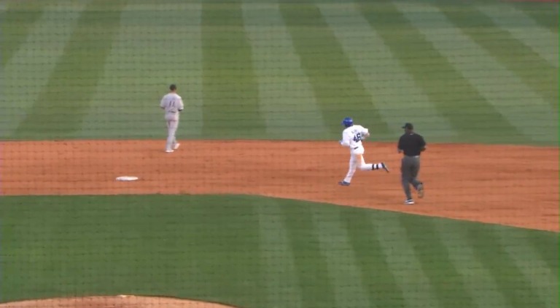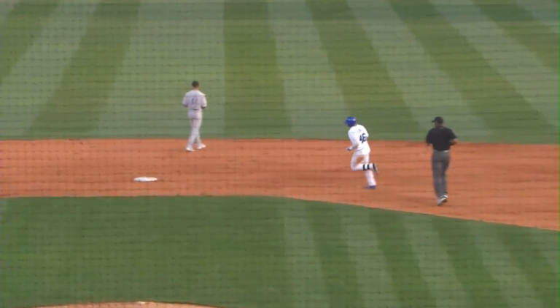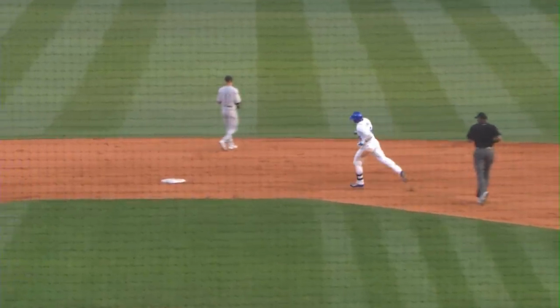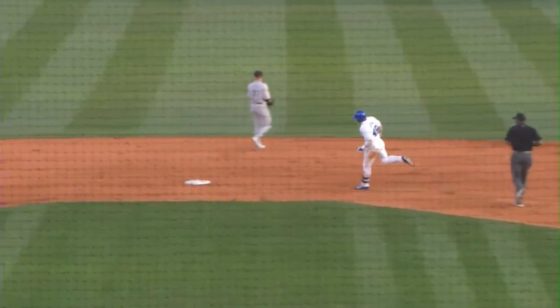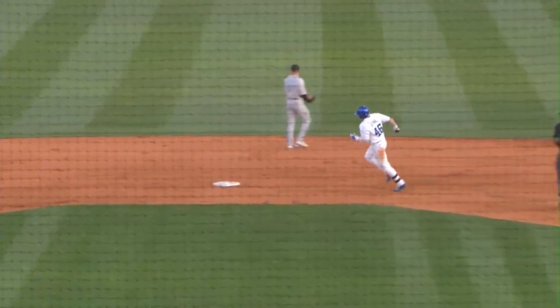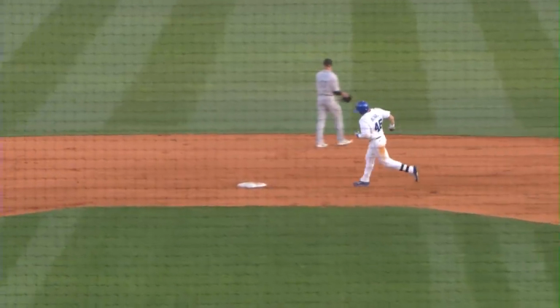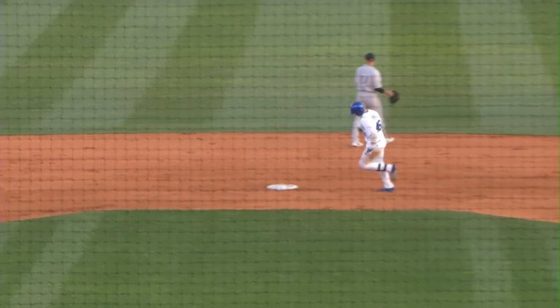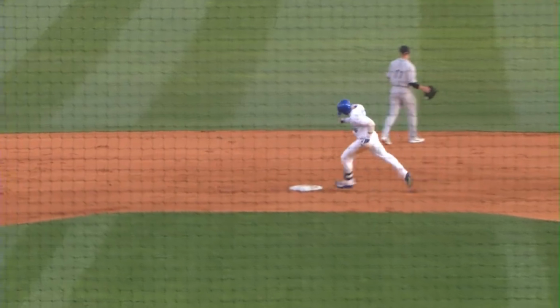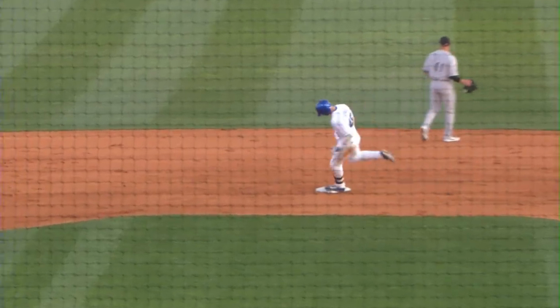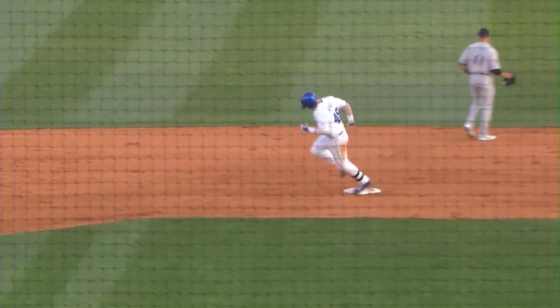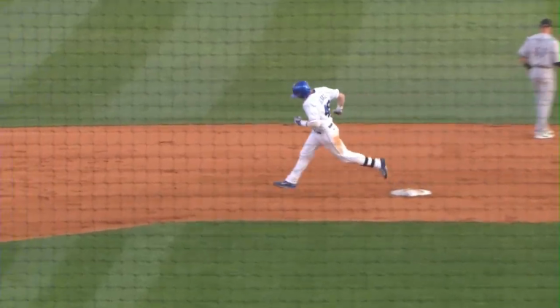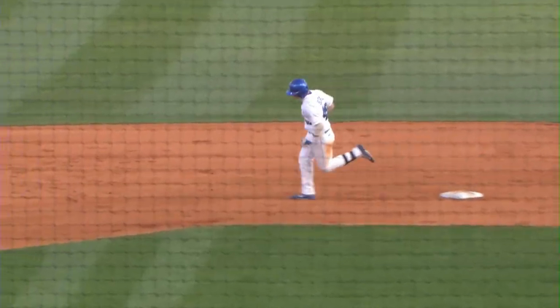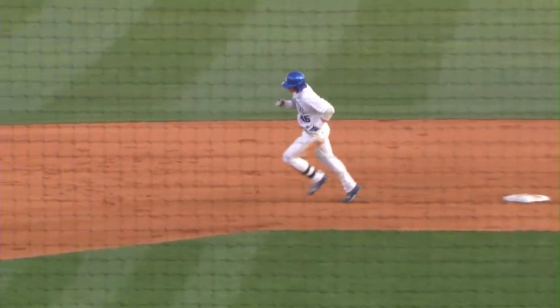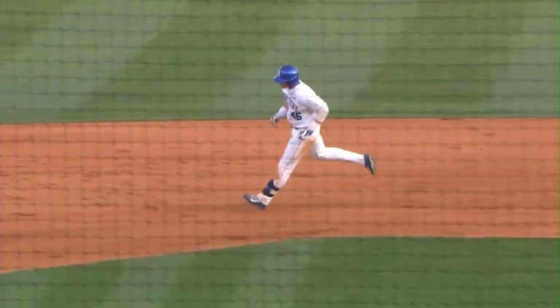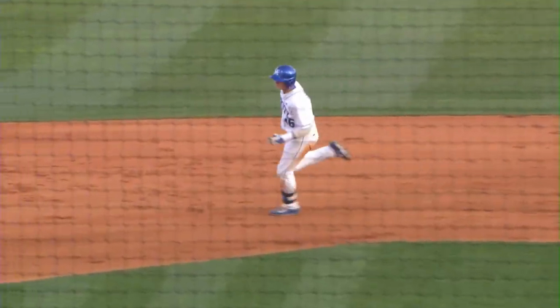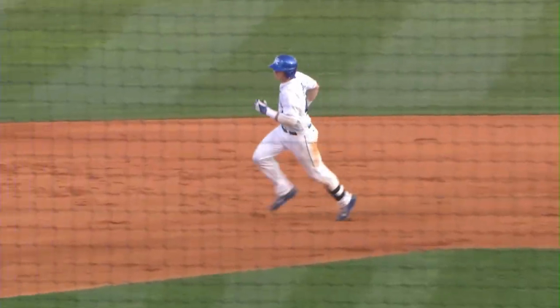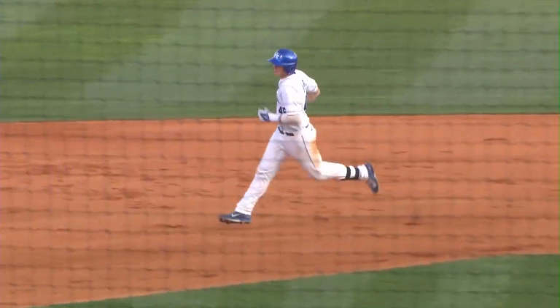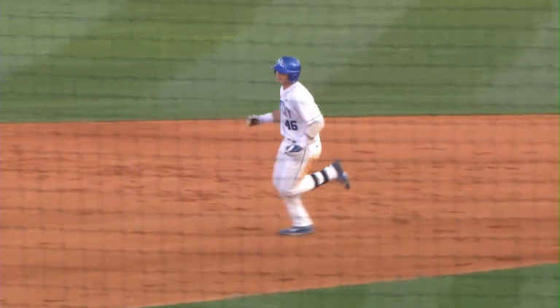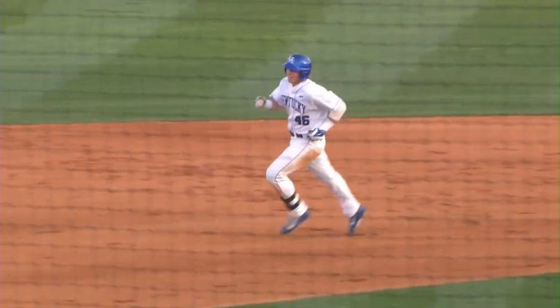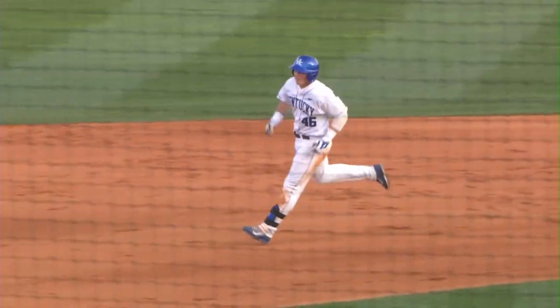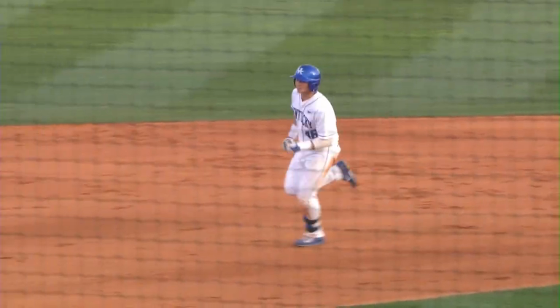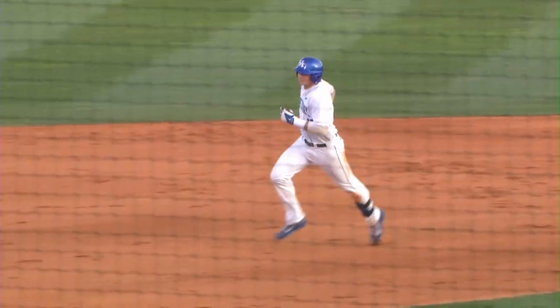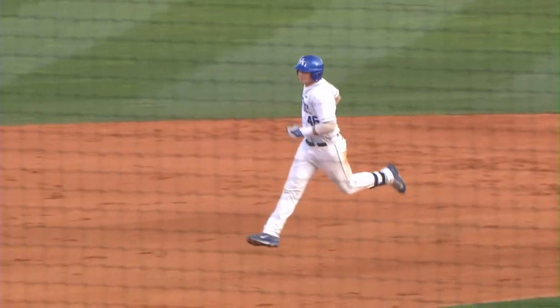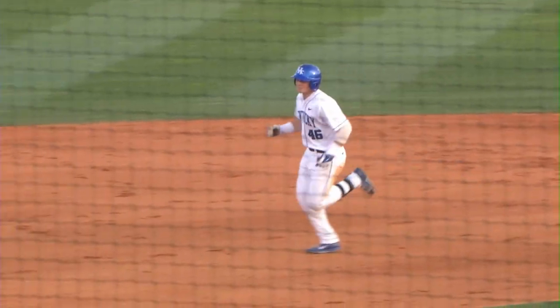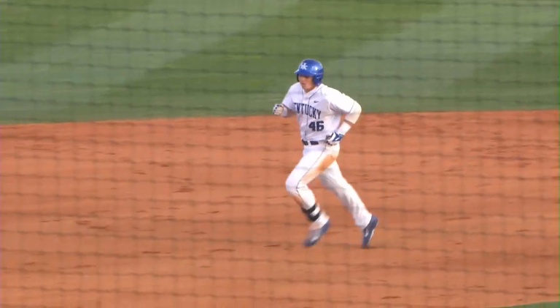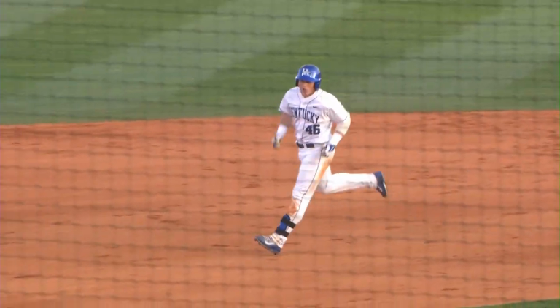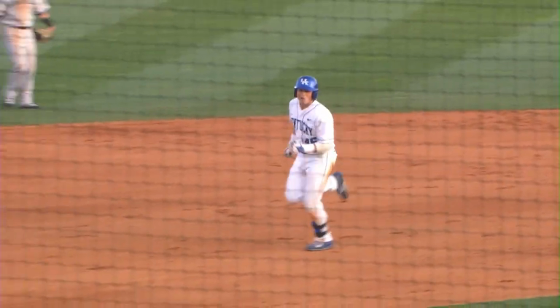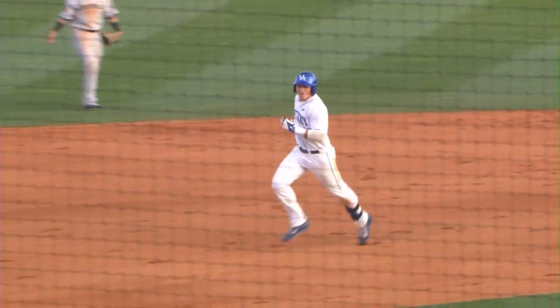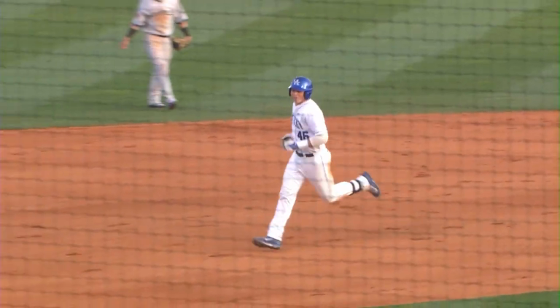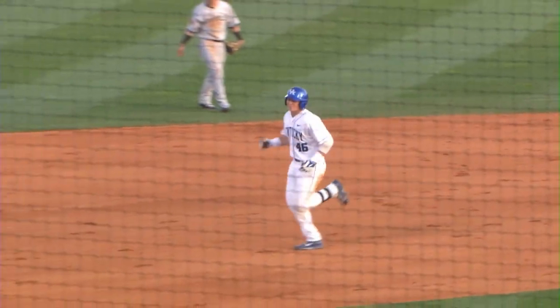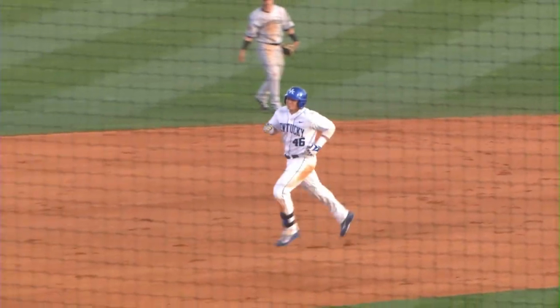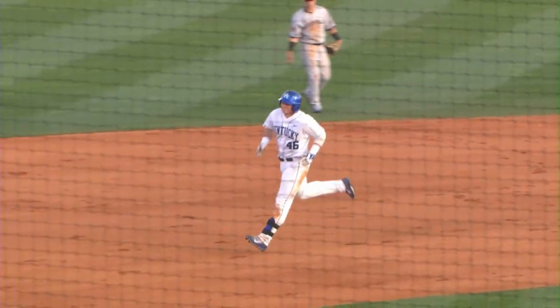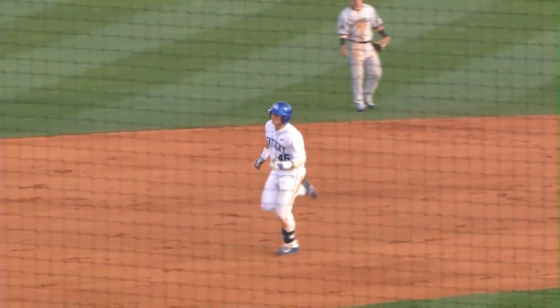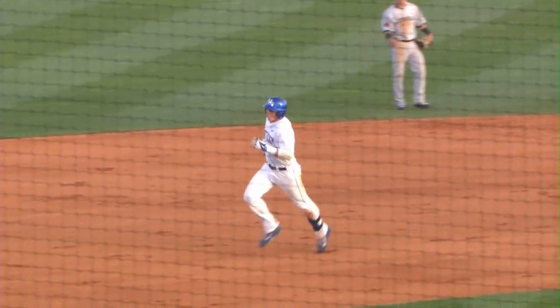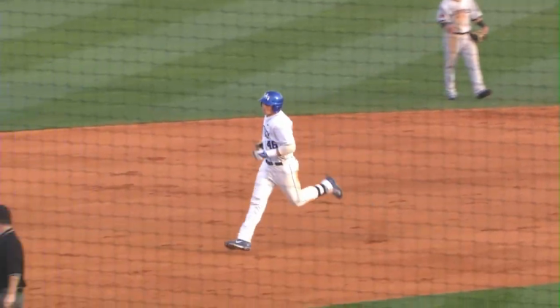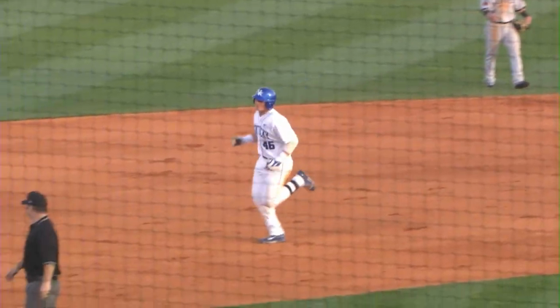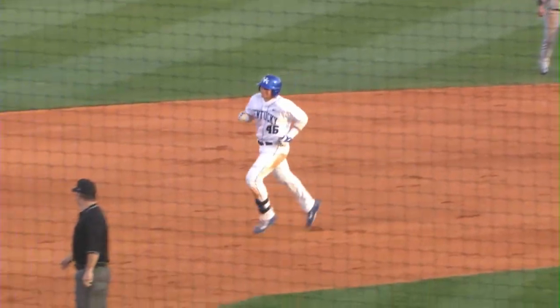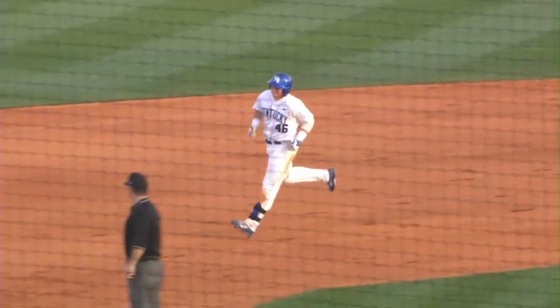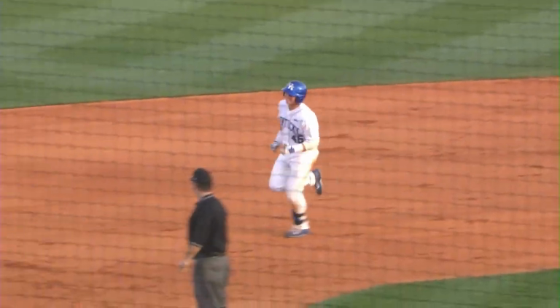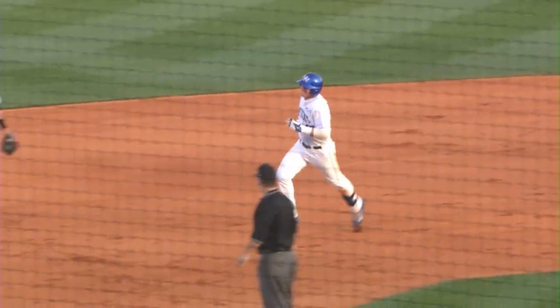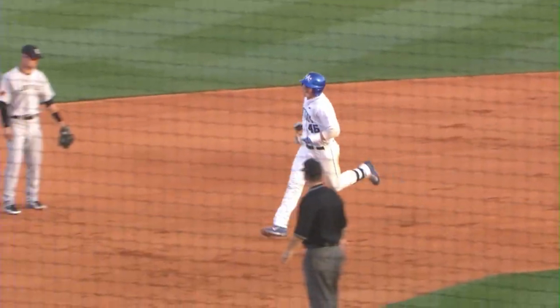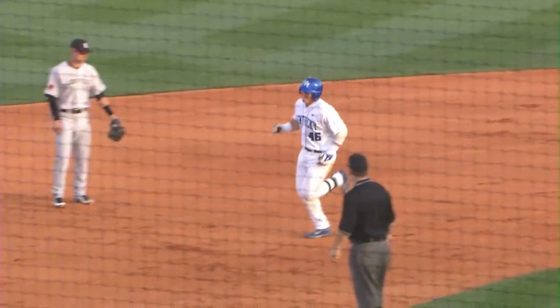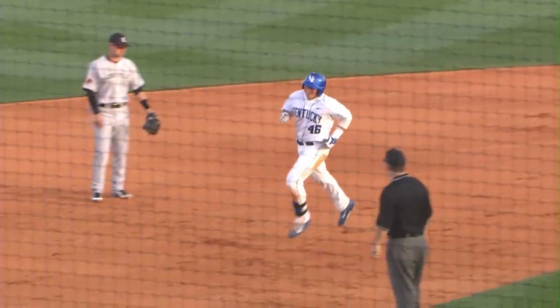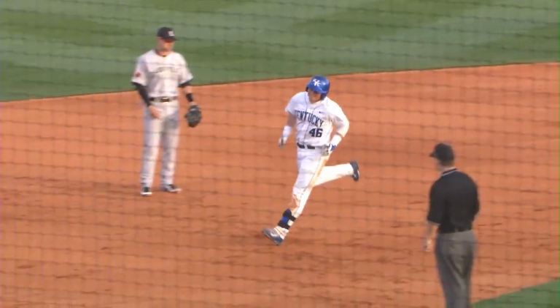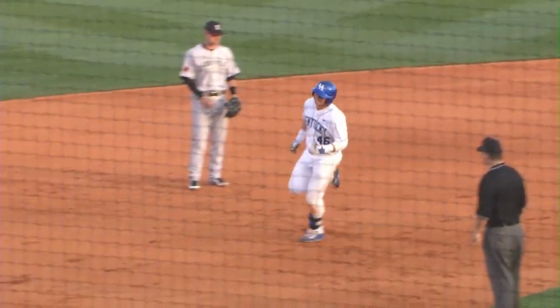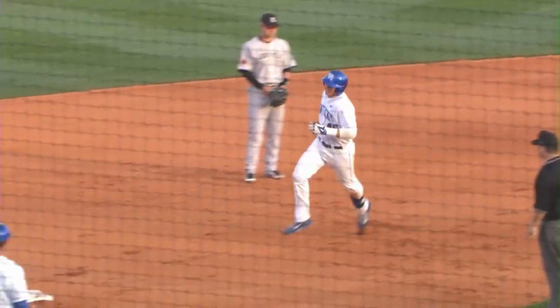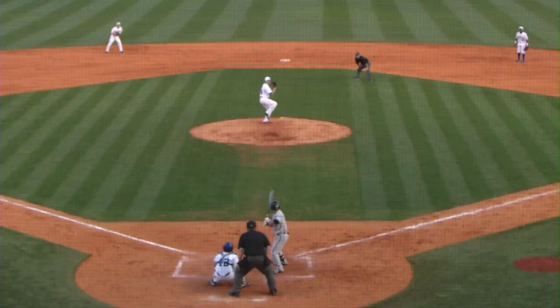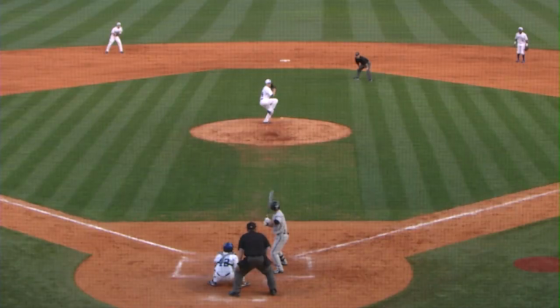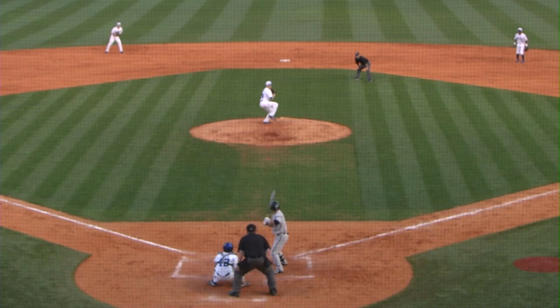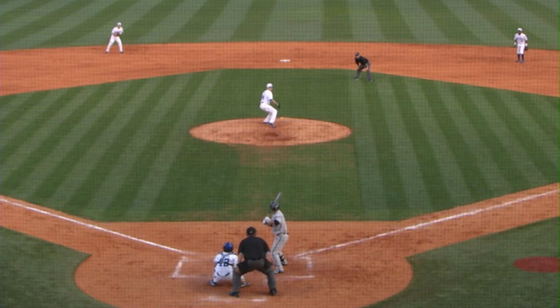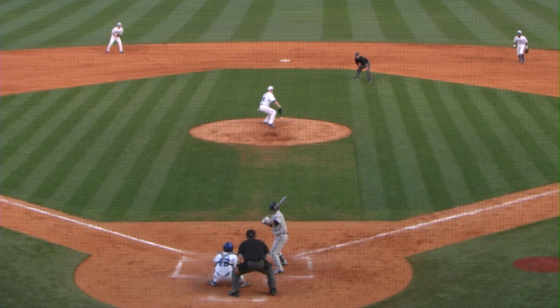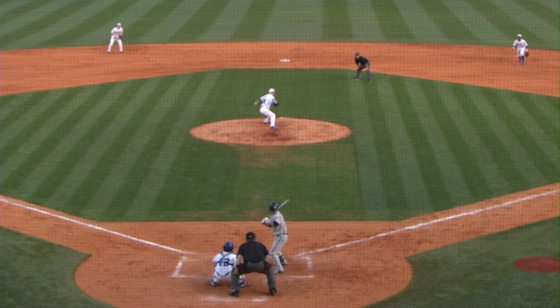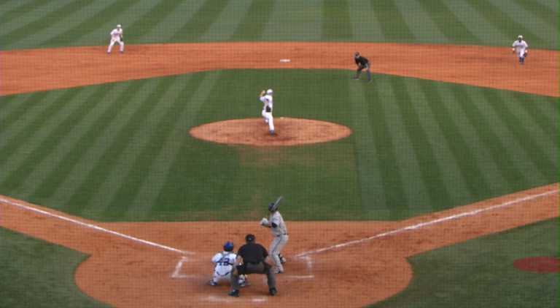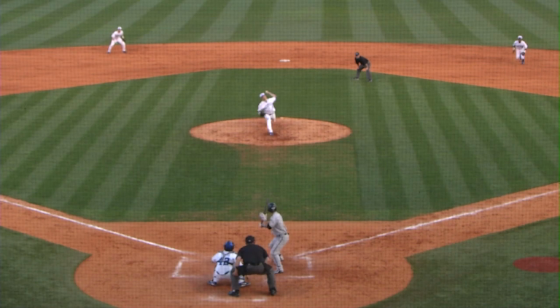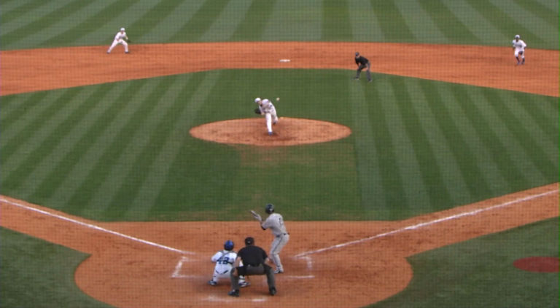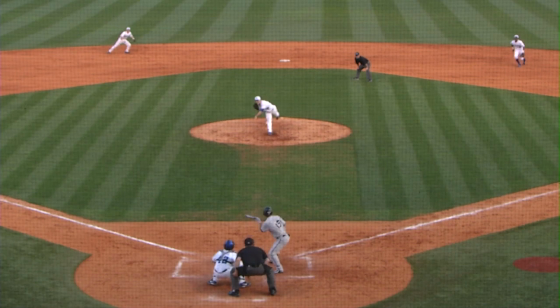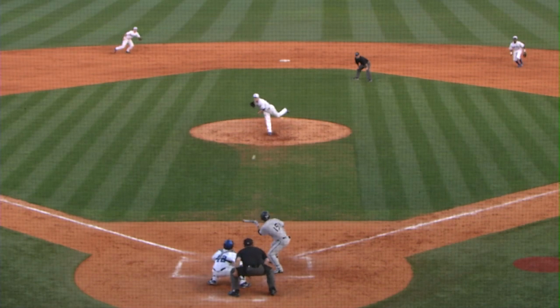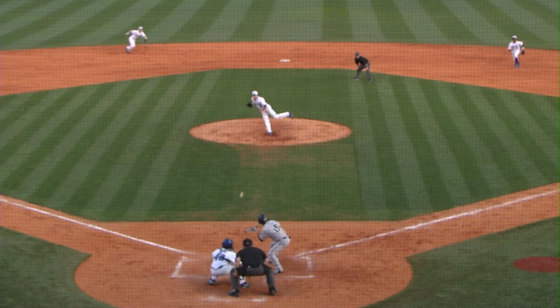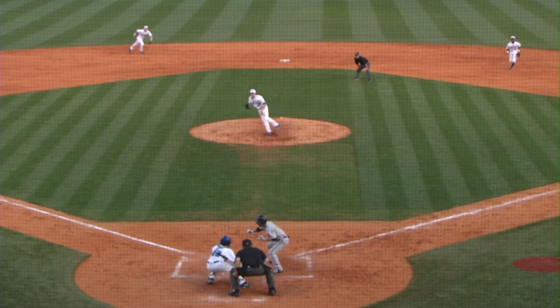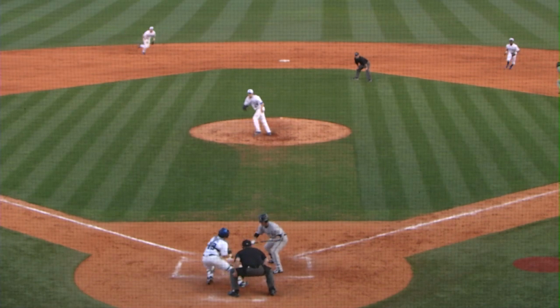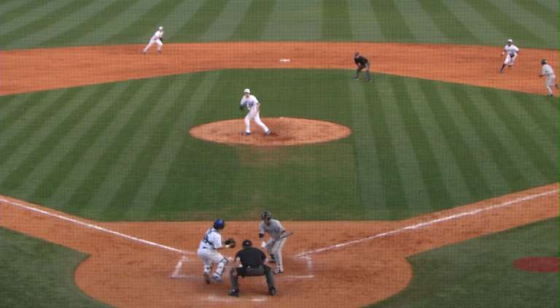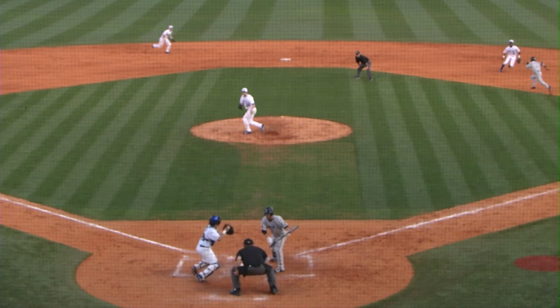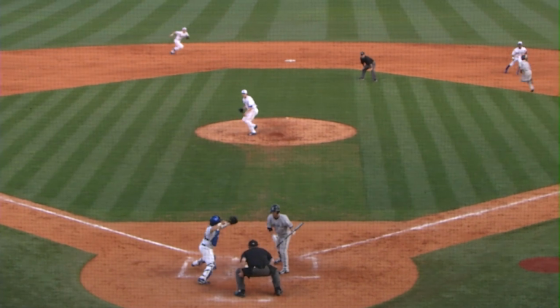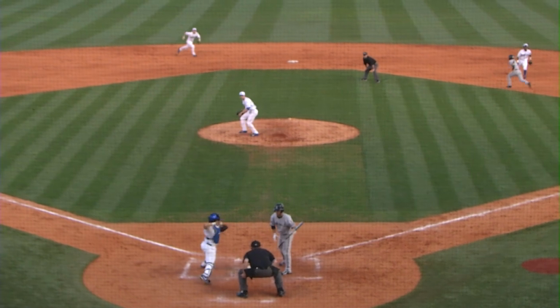A three-run home run! Burn, baby, burn. Kentucky leads it 5-2. Was ranked number one, Vandy in the top five.